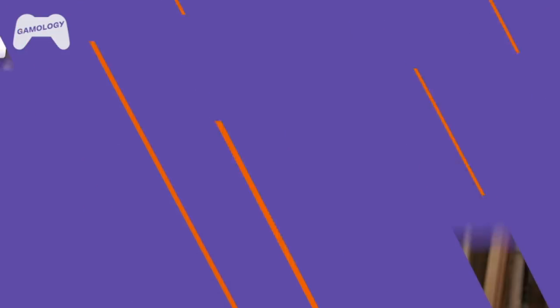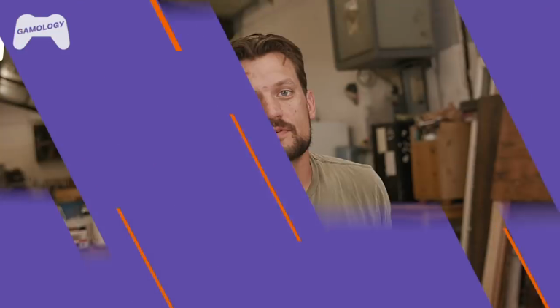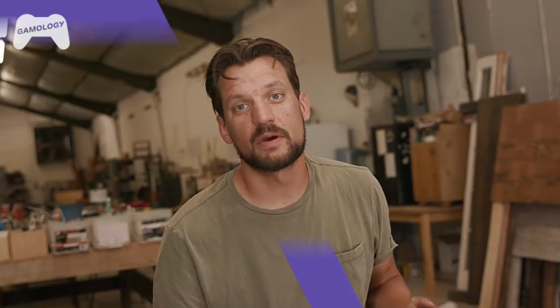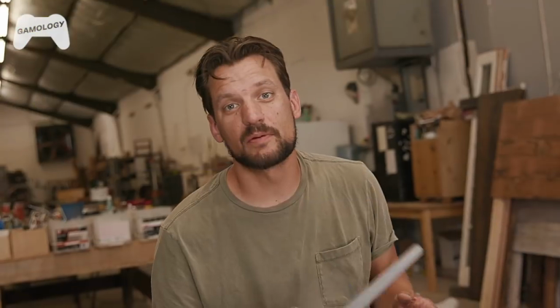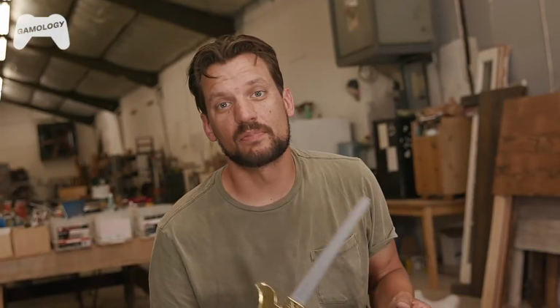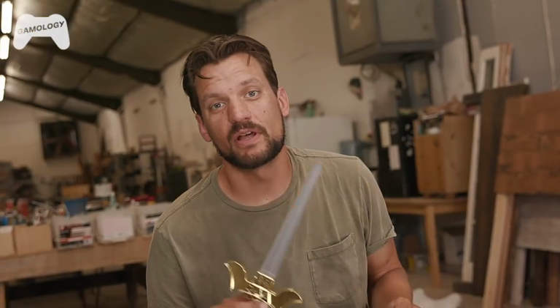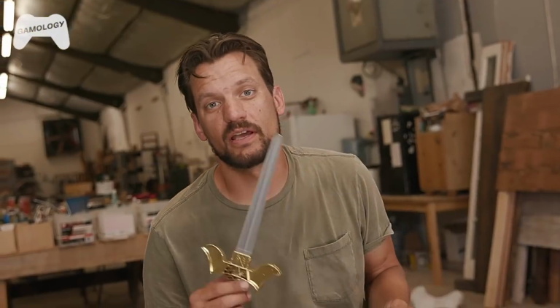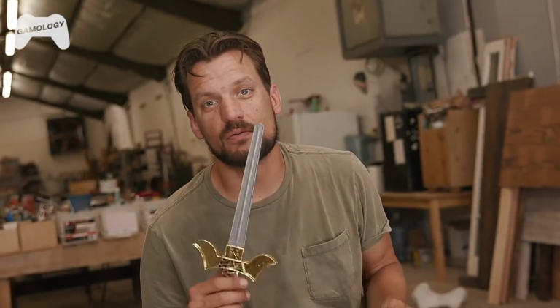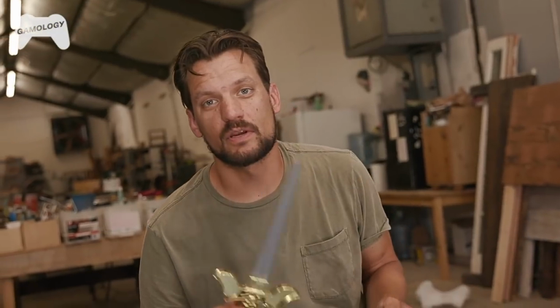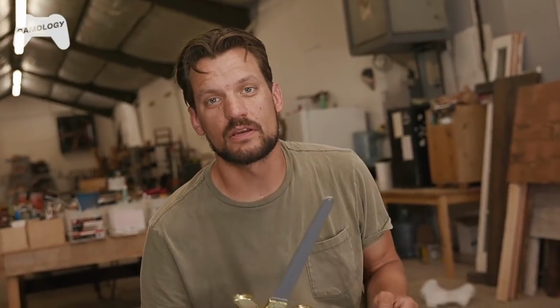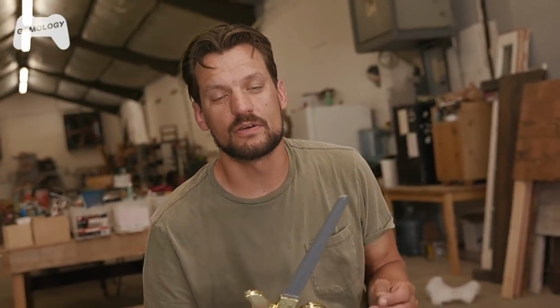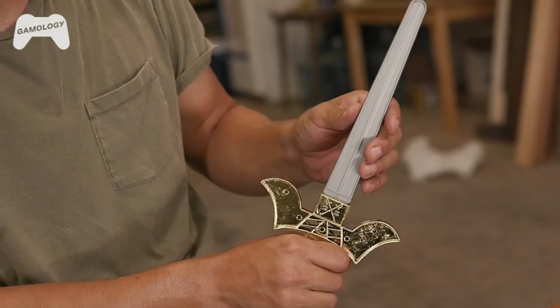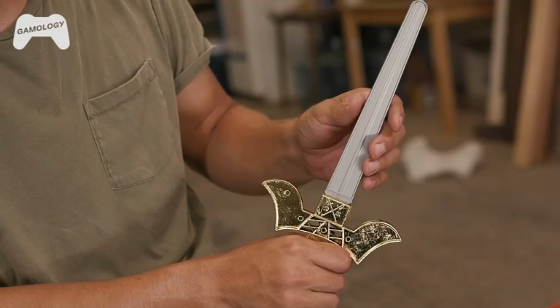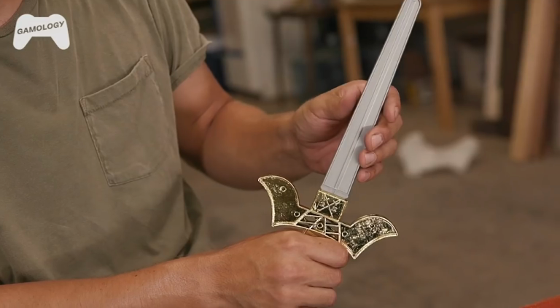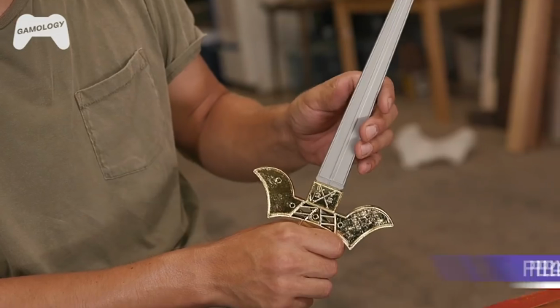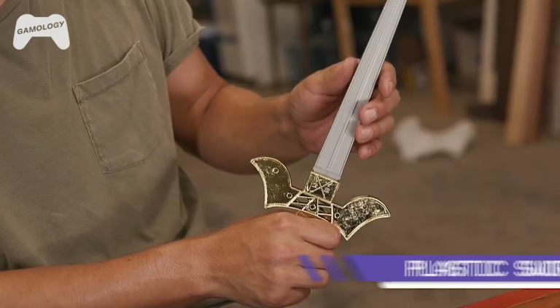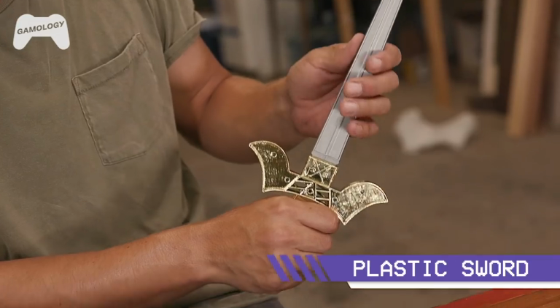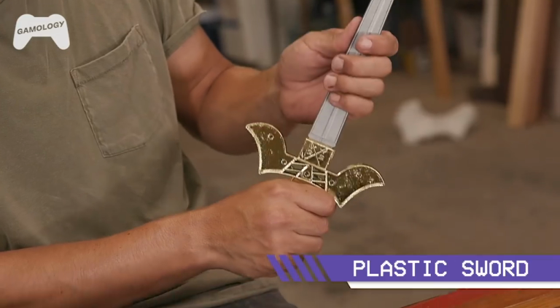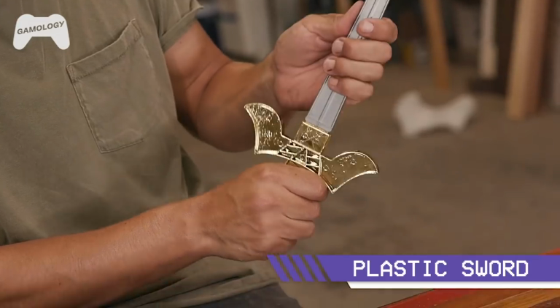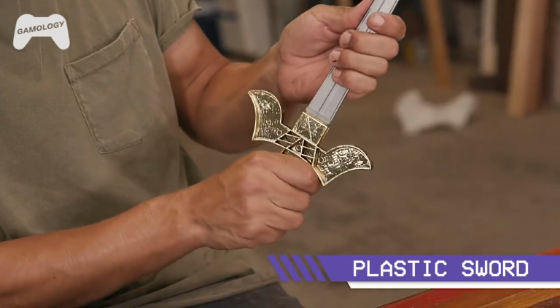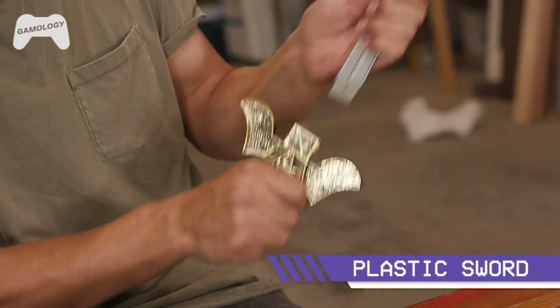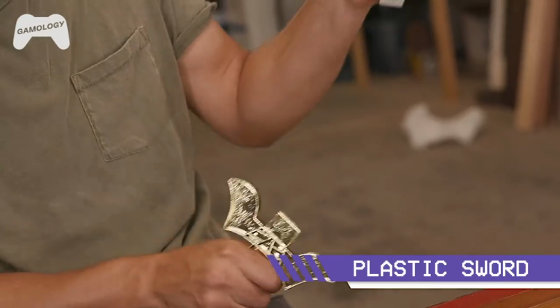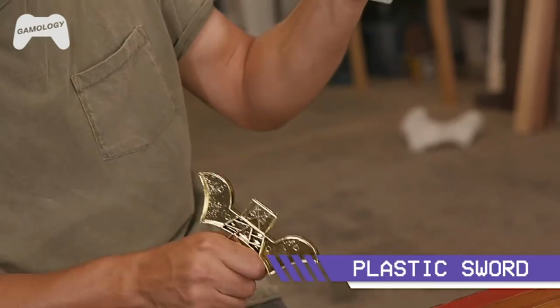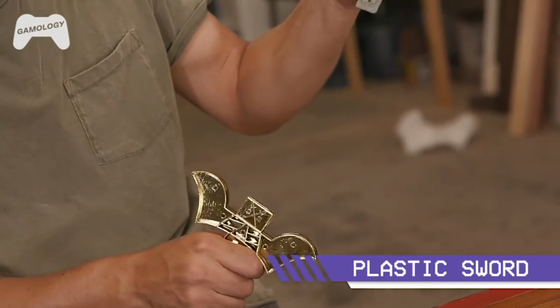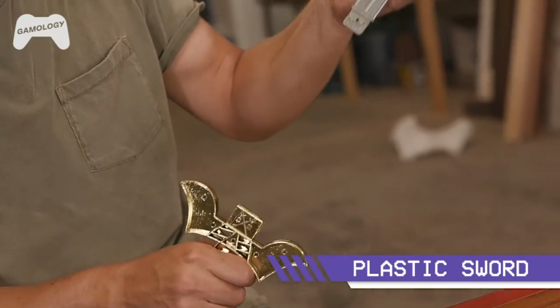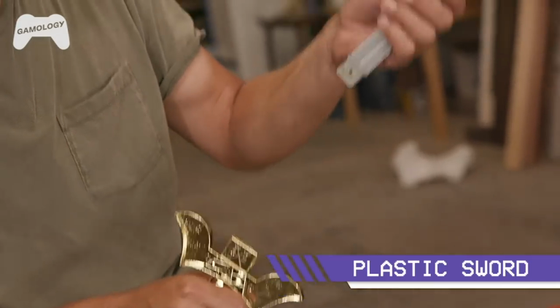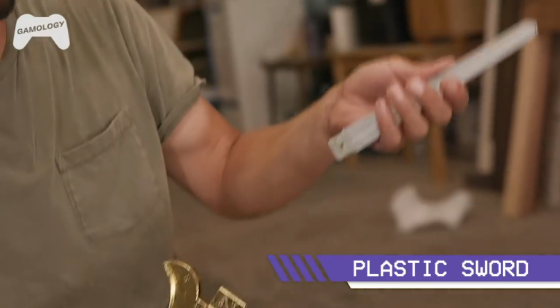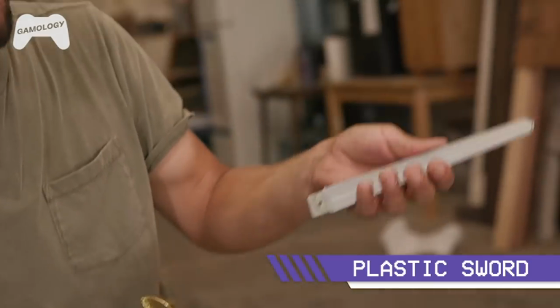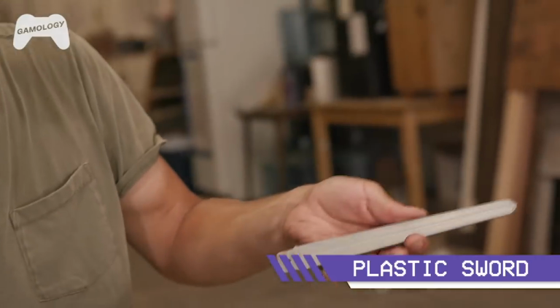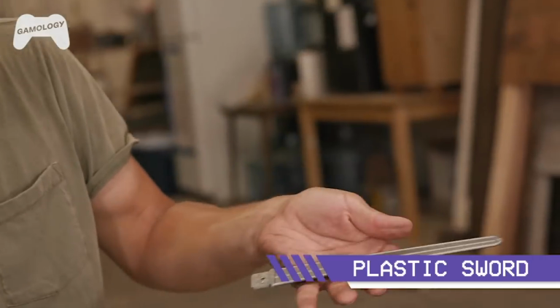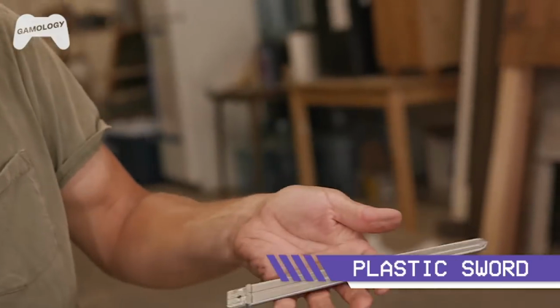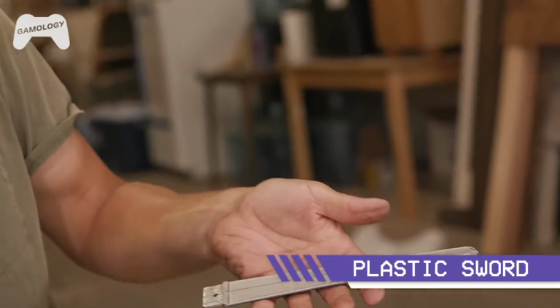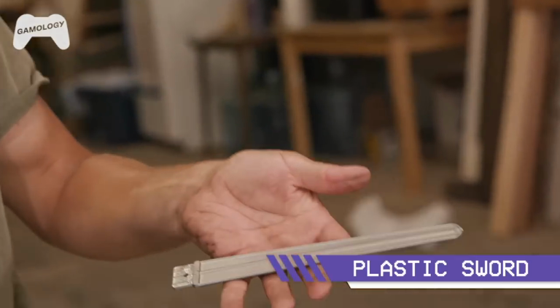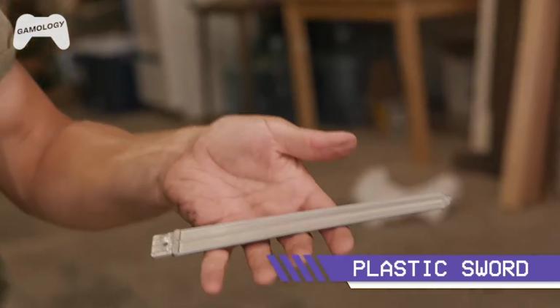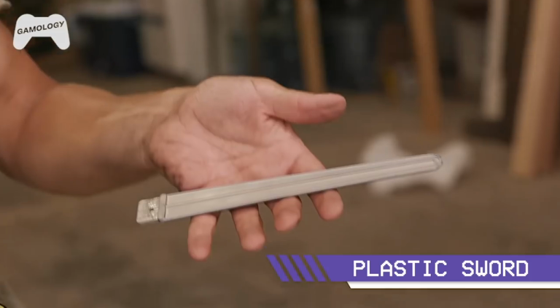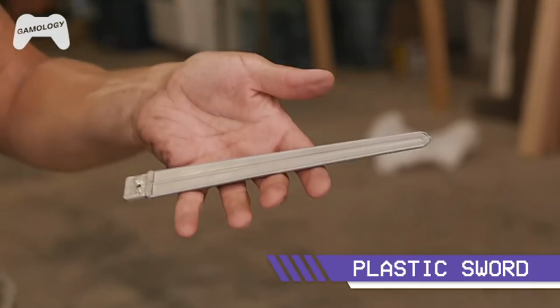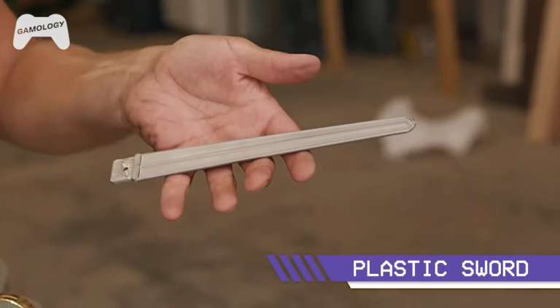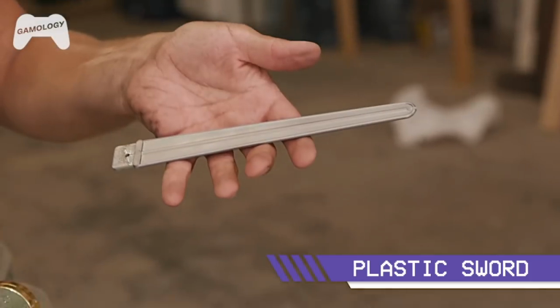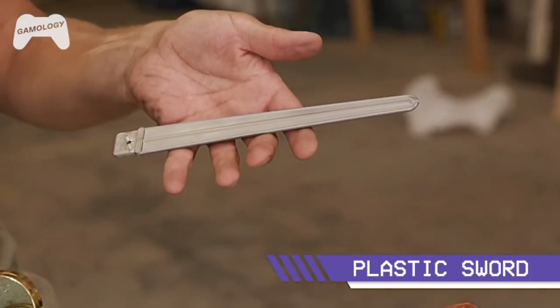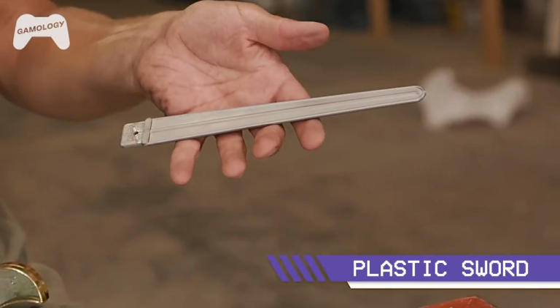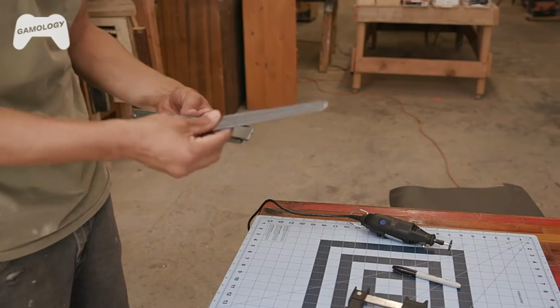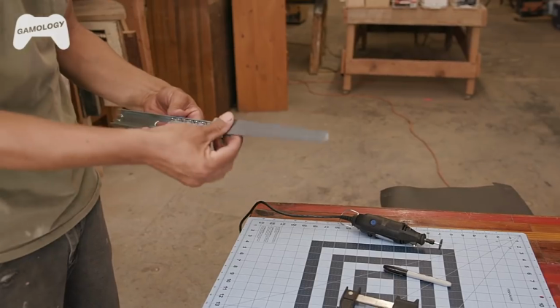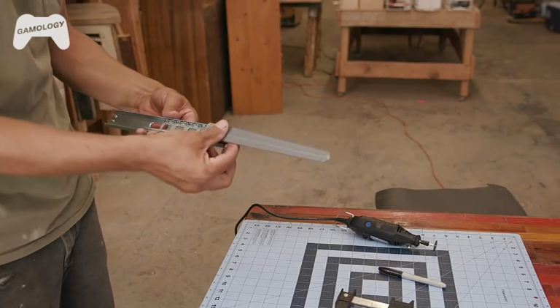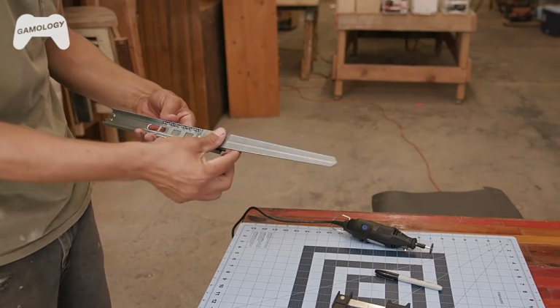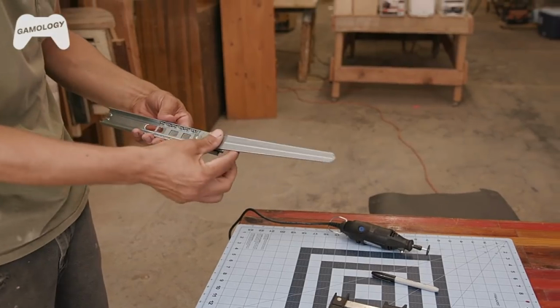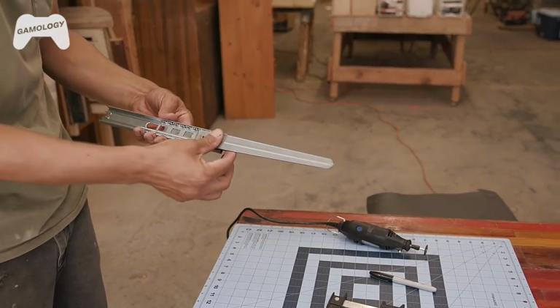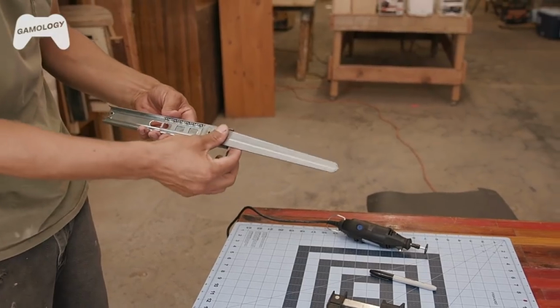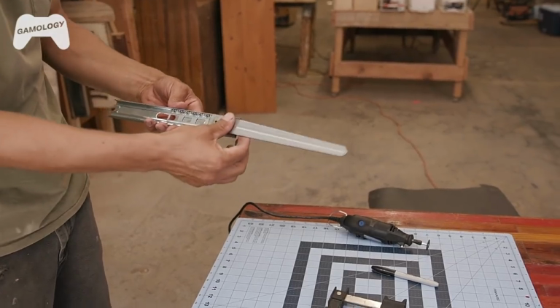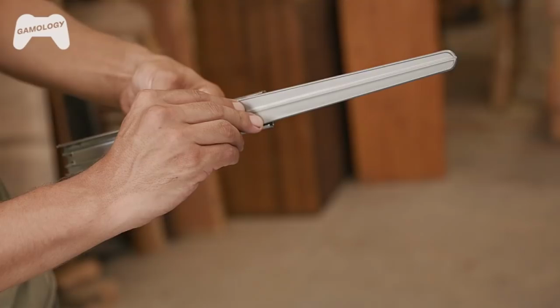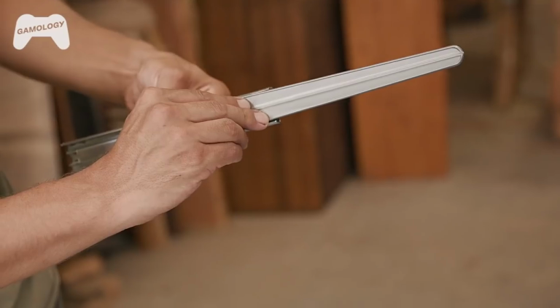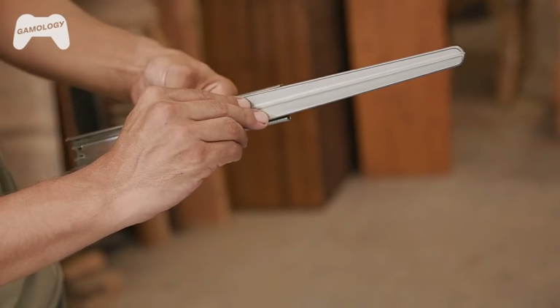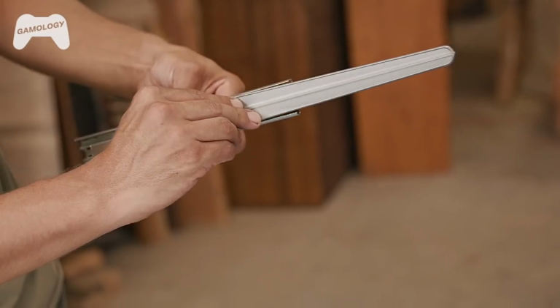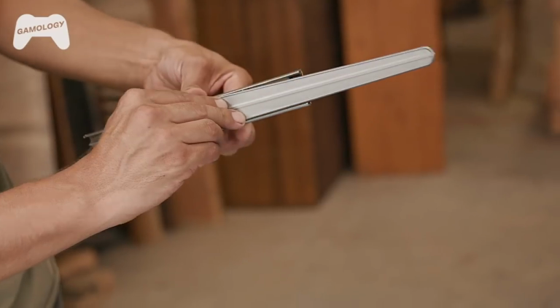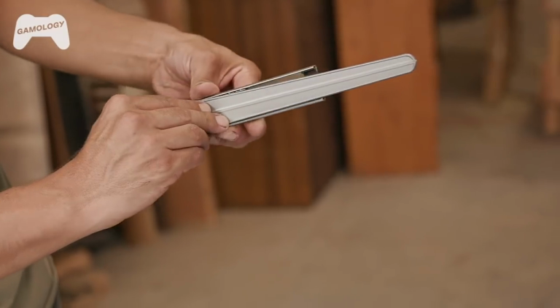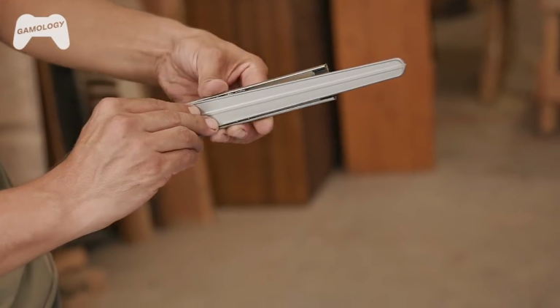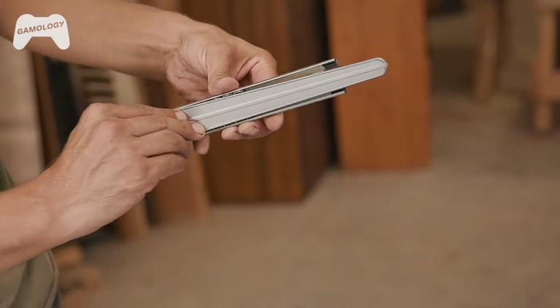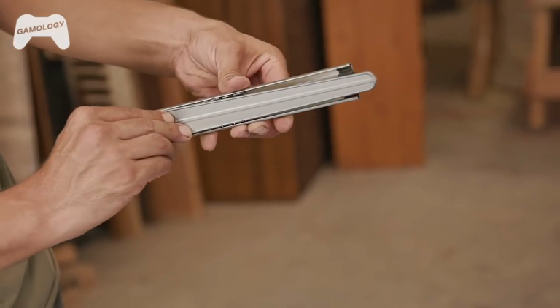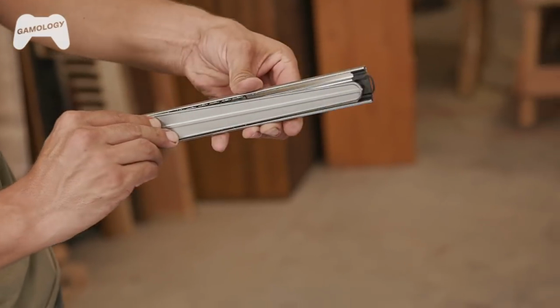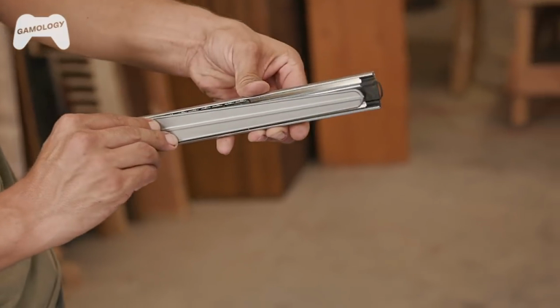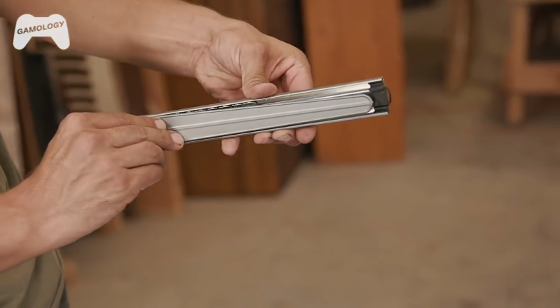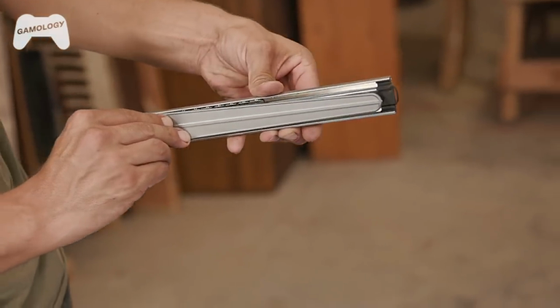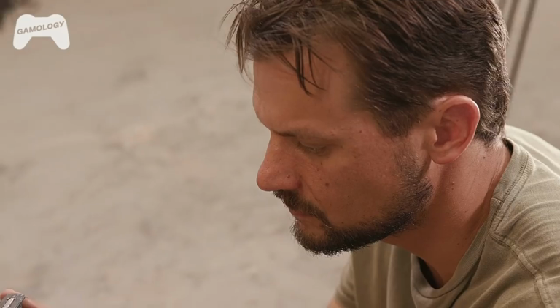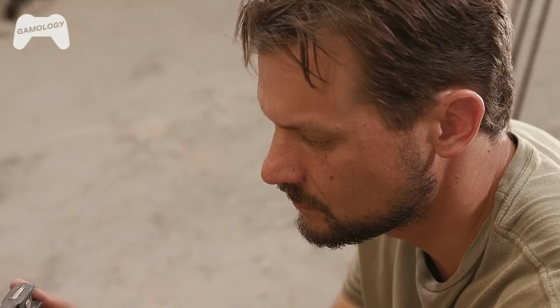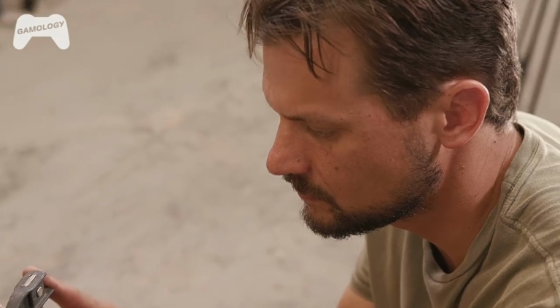To make the blade we're going to use this cheap plastic sword. I'm going to cut a line down the middle, shave some parts off, paint it up, make it look real nice.